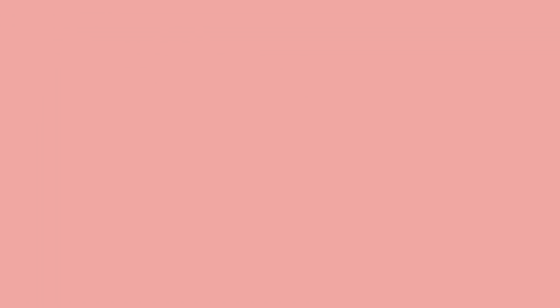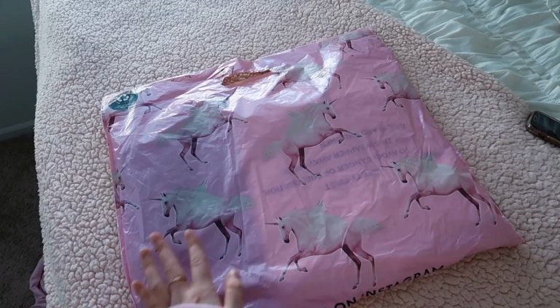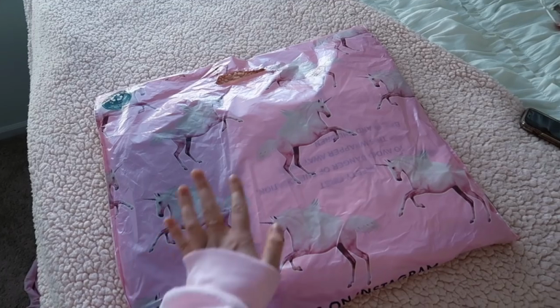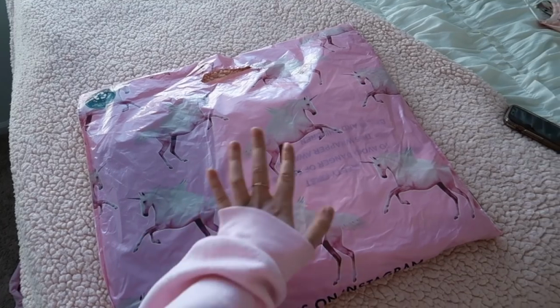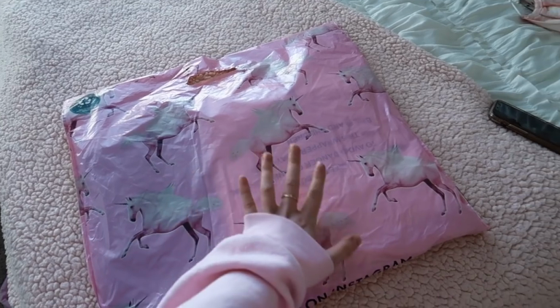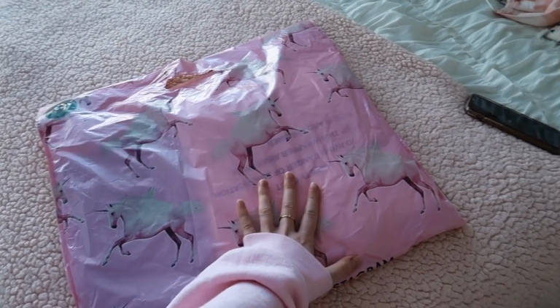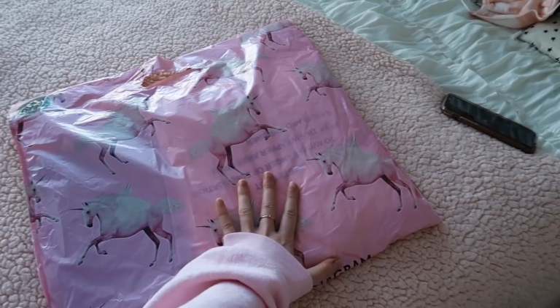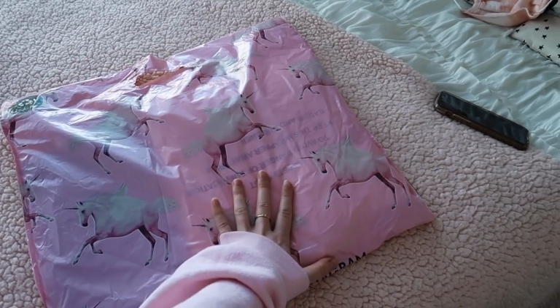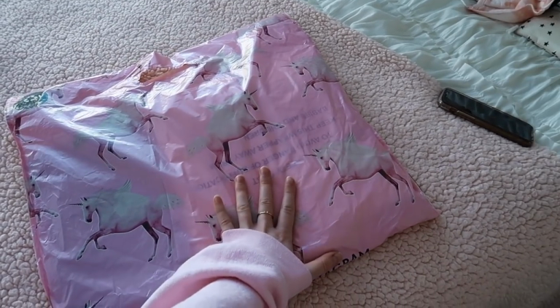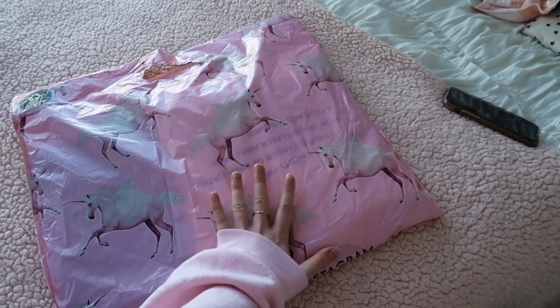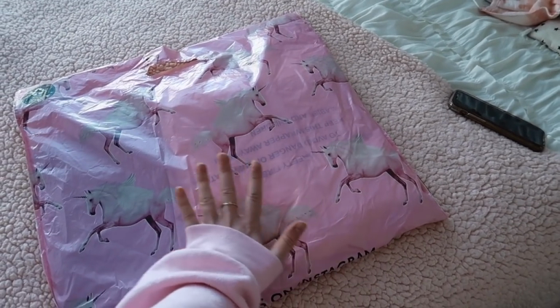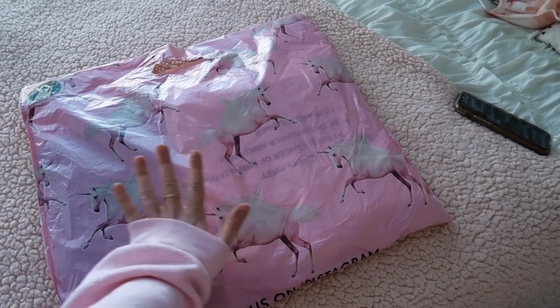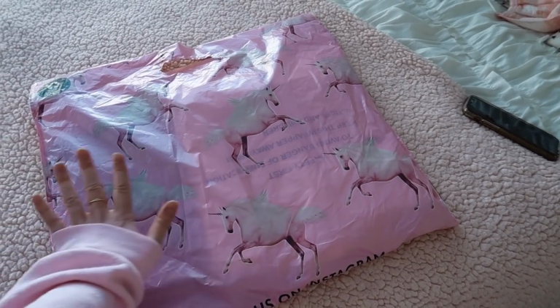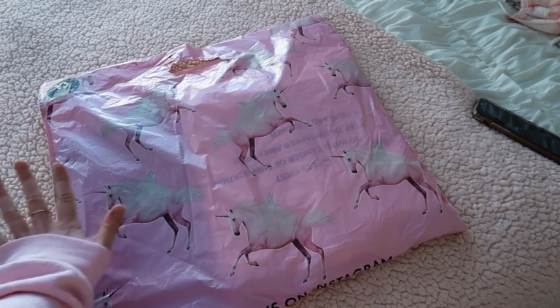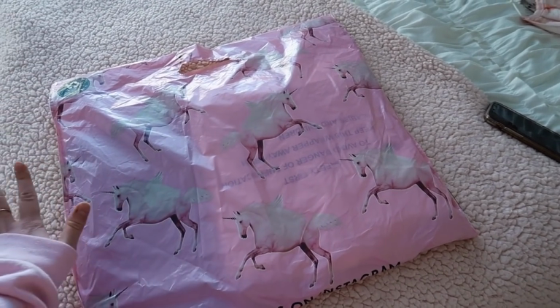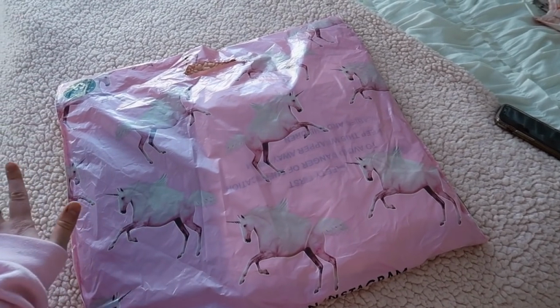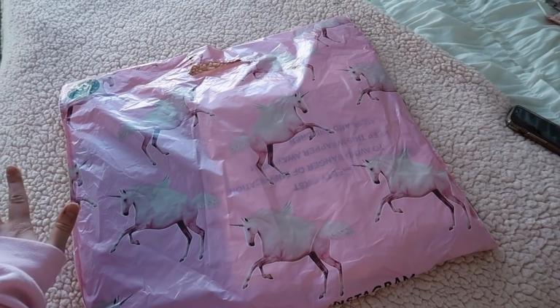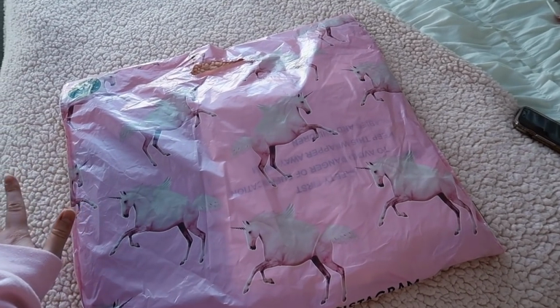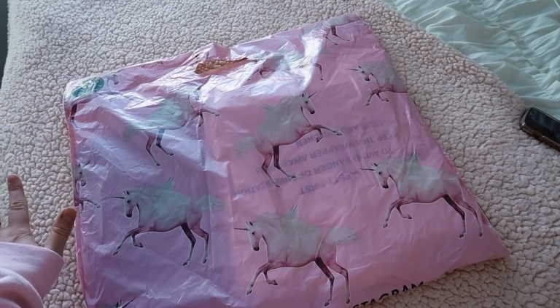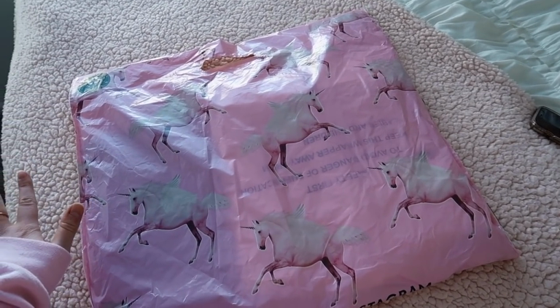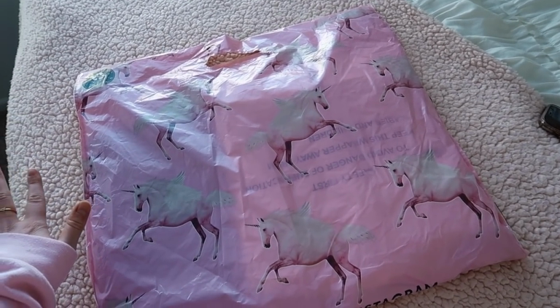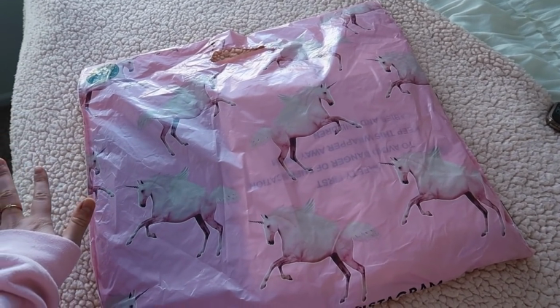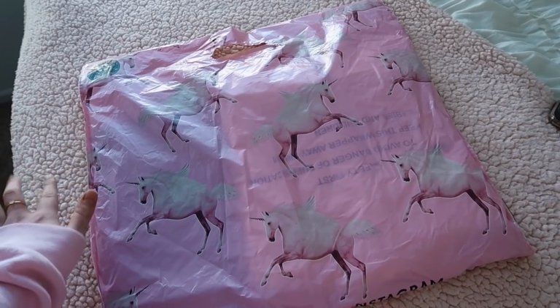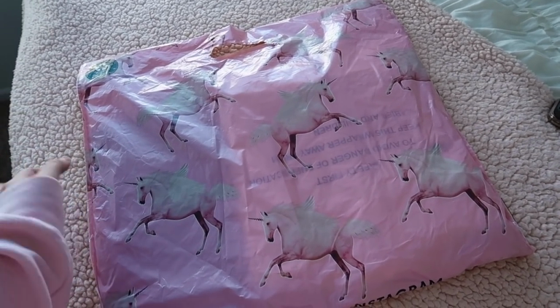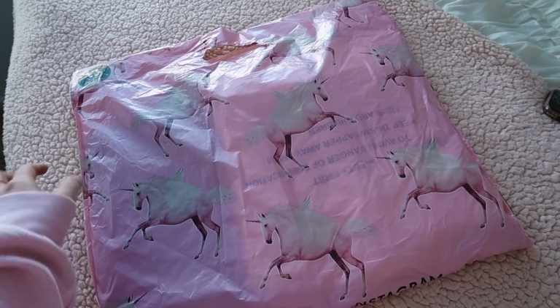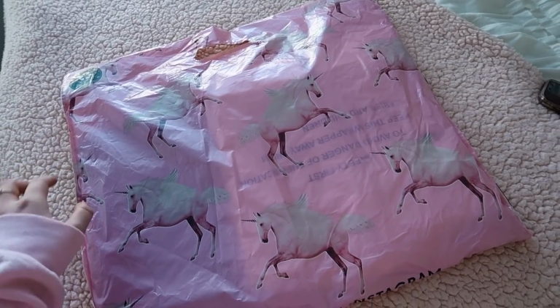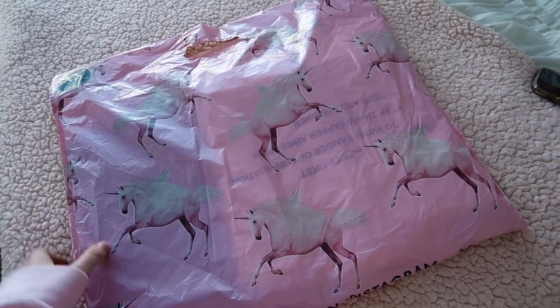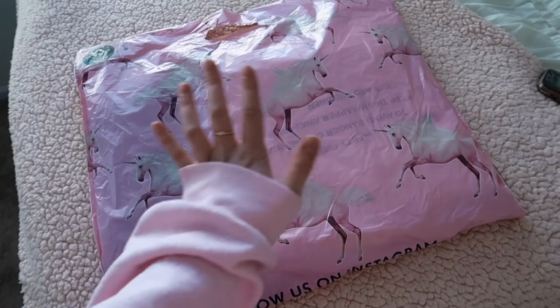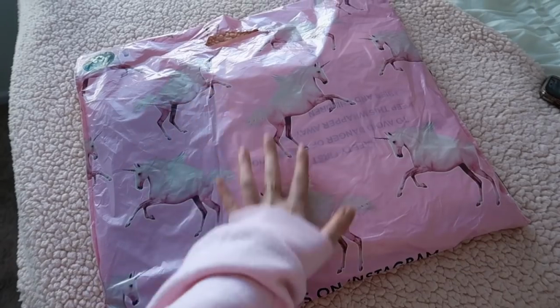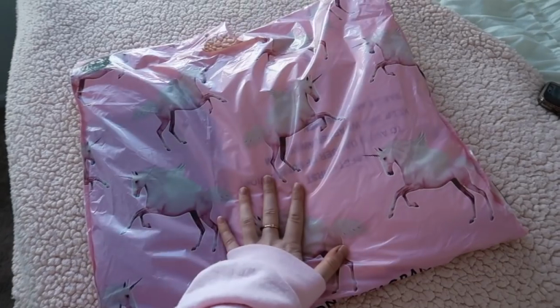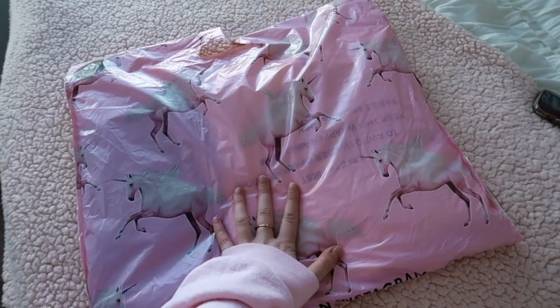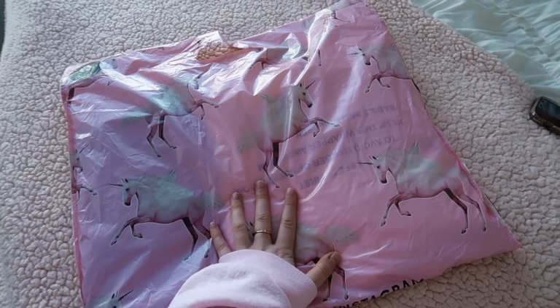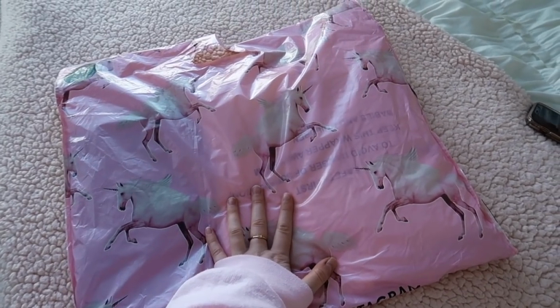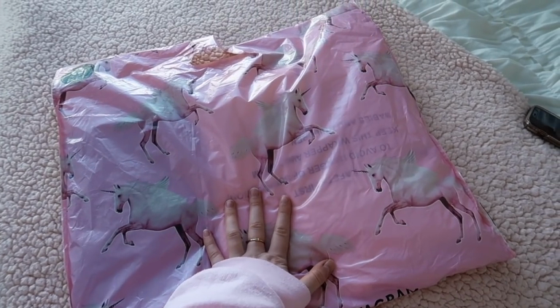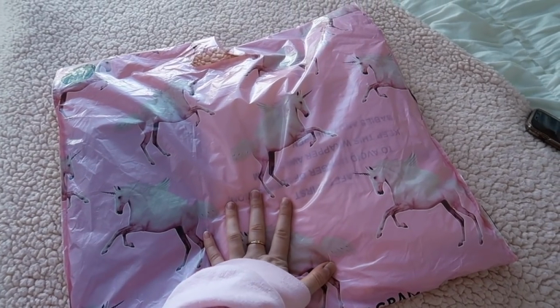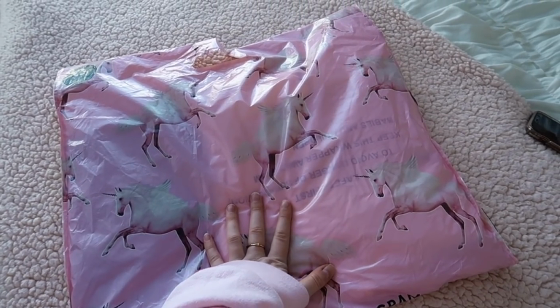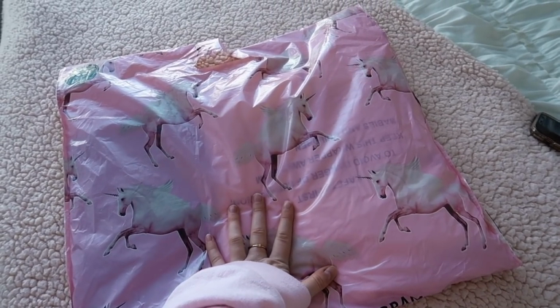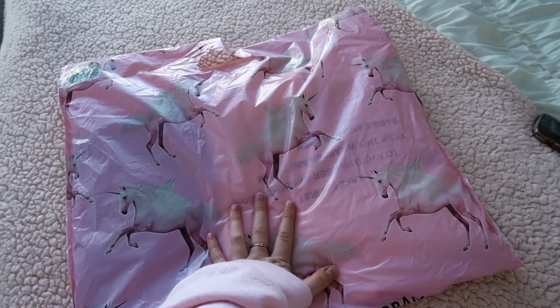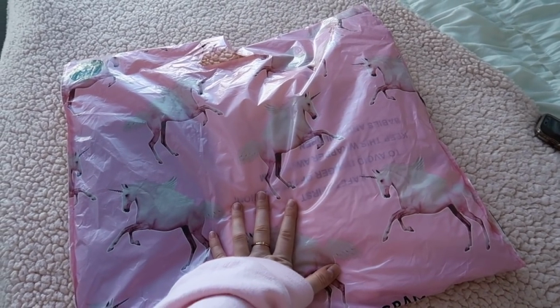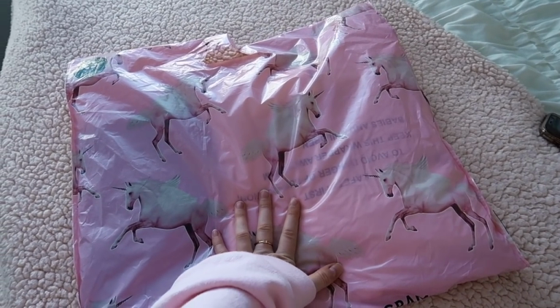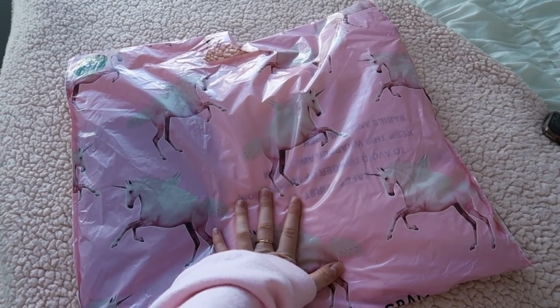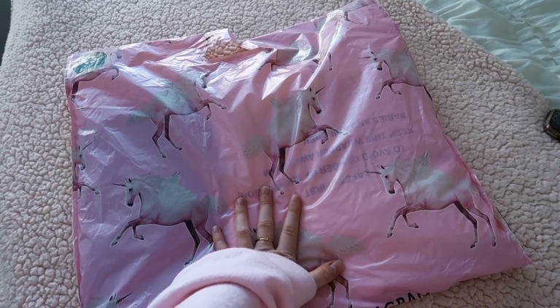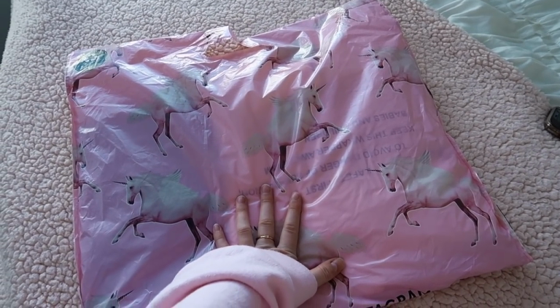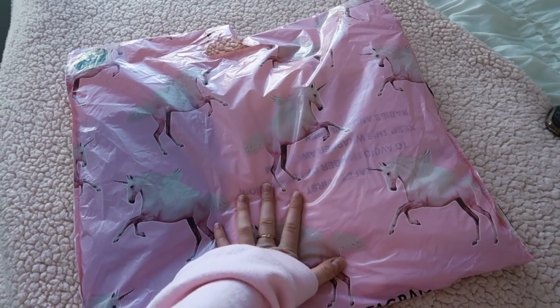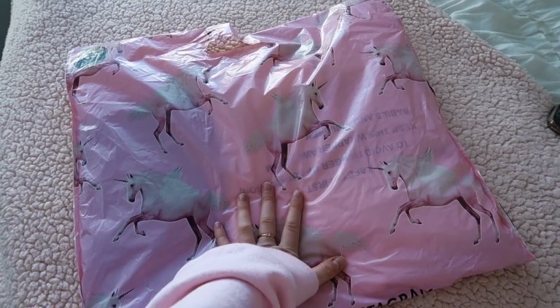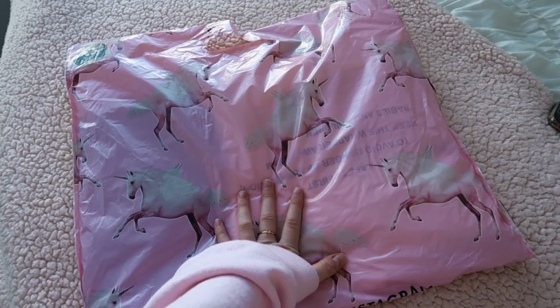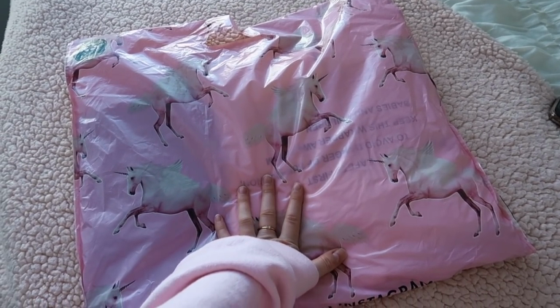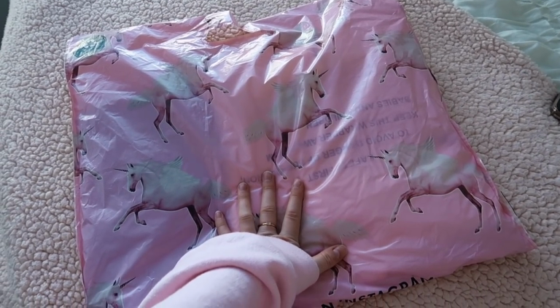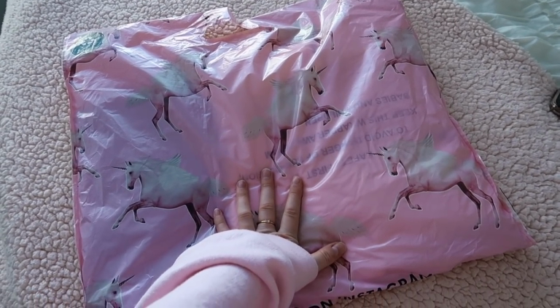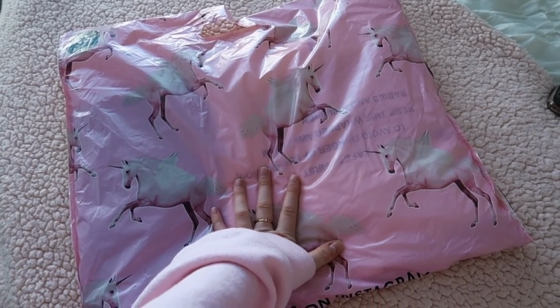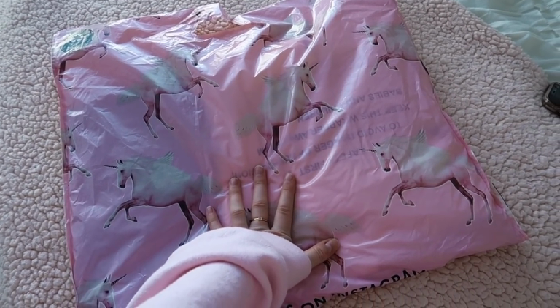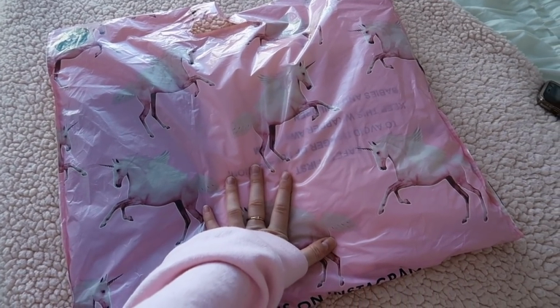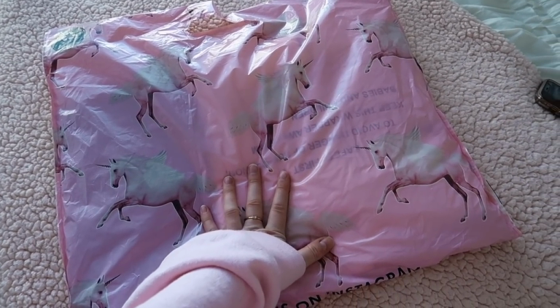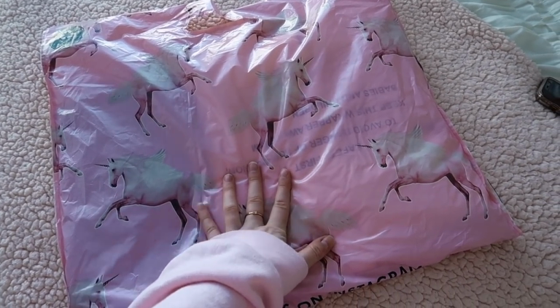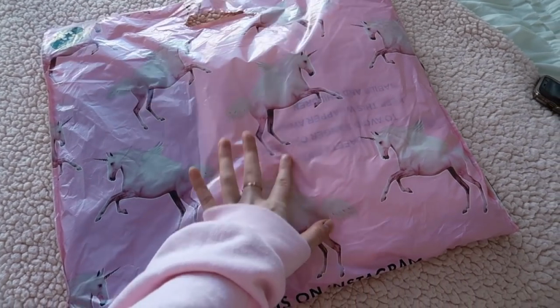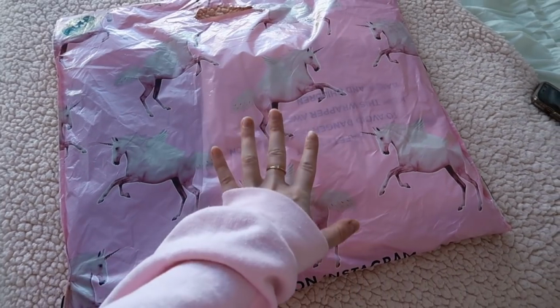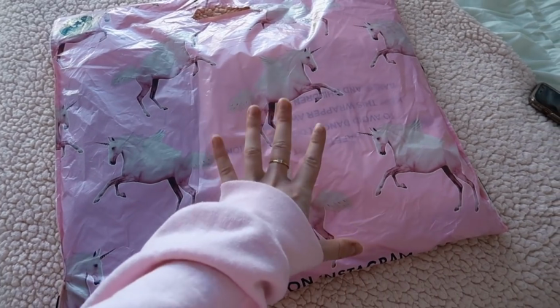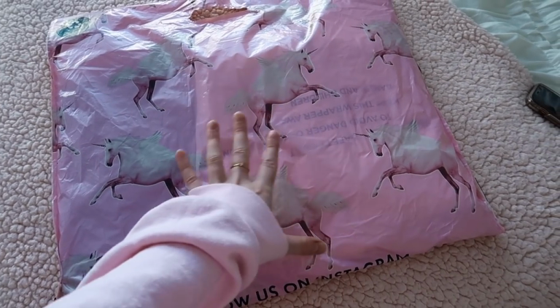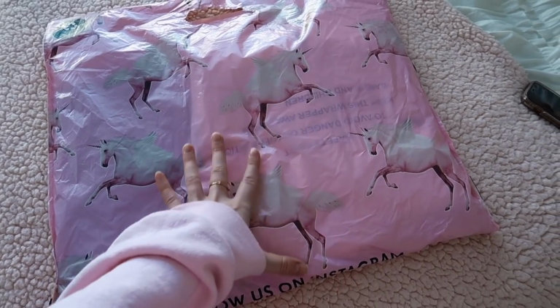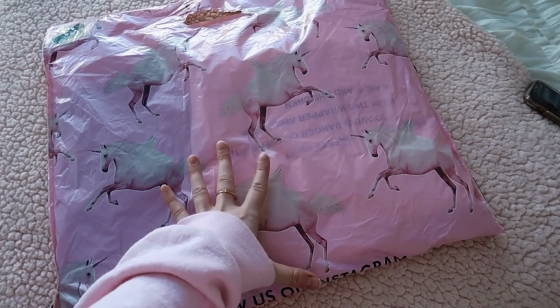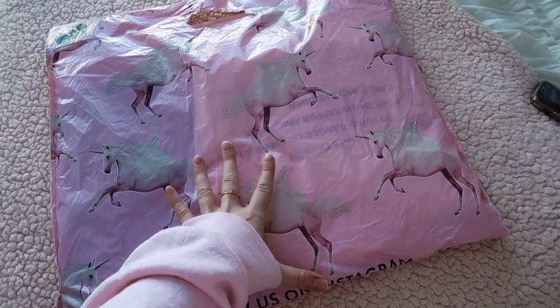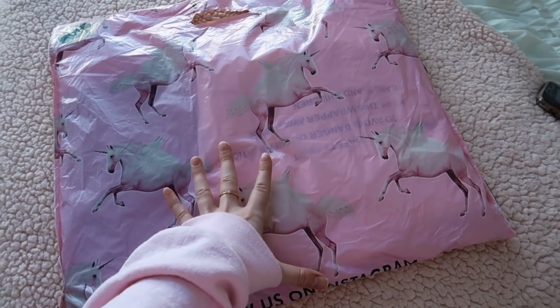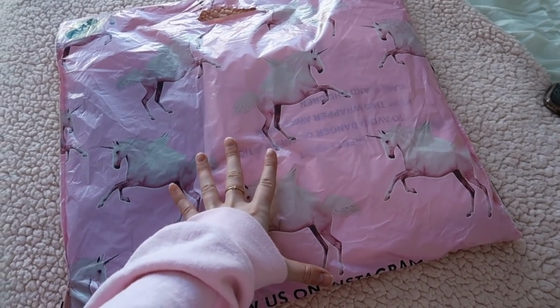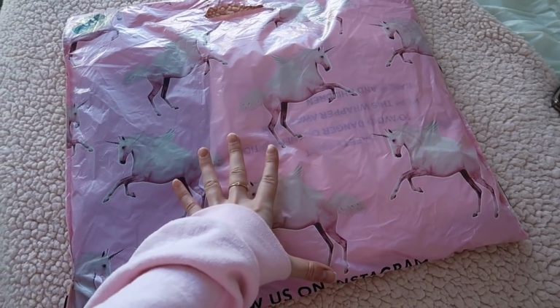Guys, I just got a really exciting package — this is for a future video coming very soon! I'm so excited.